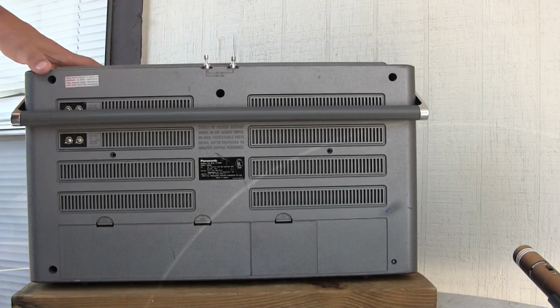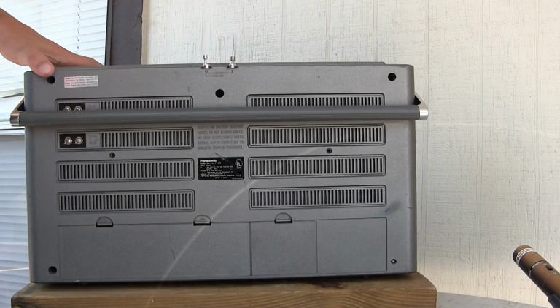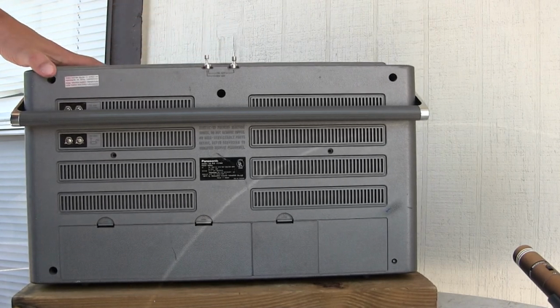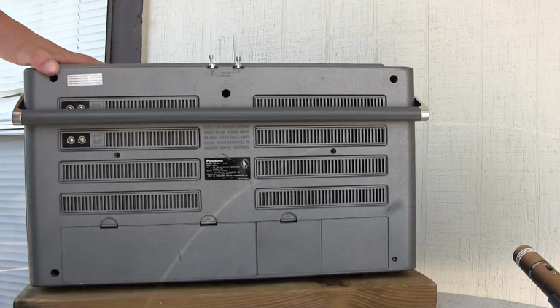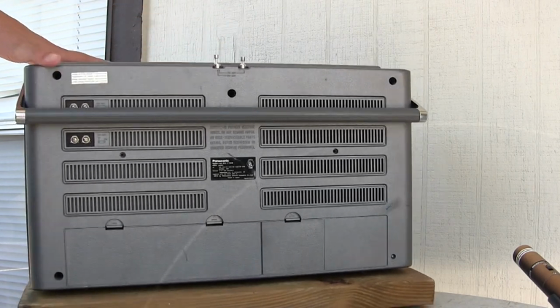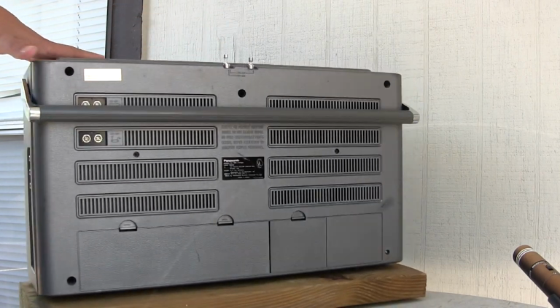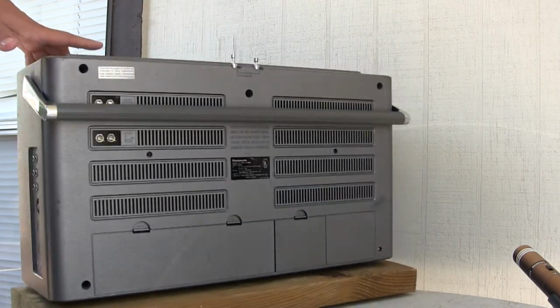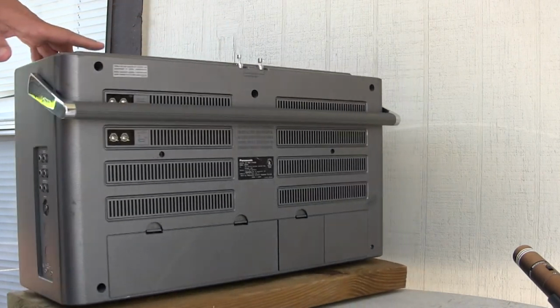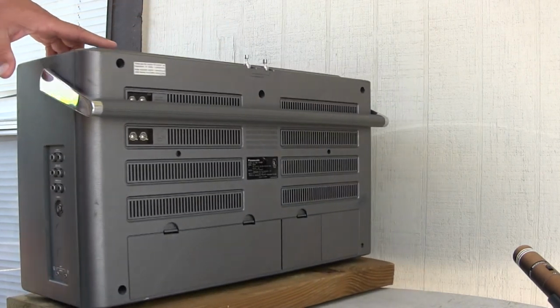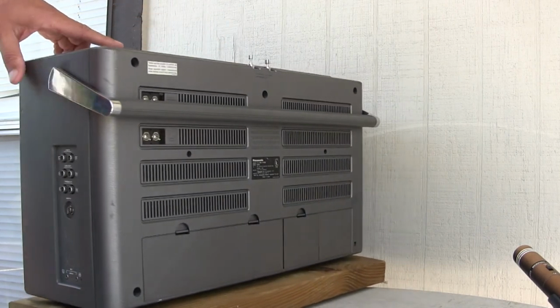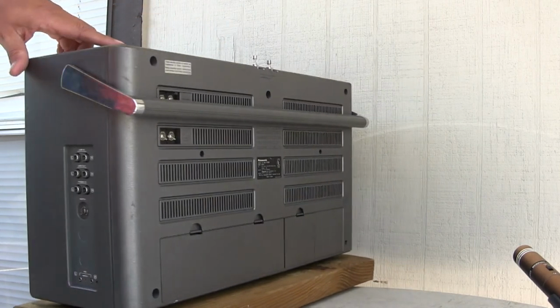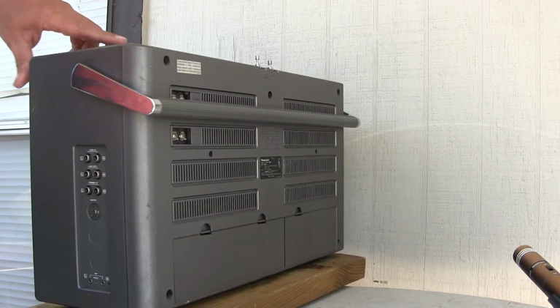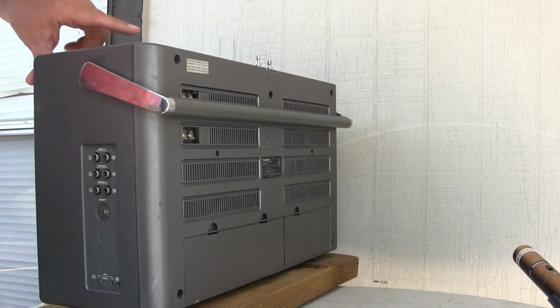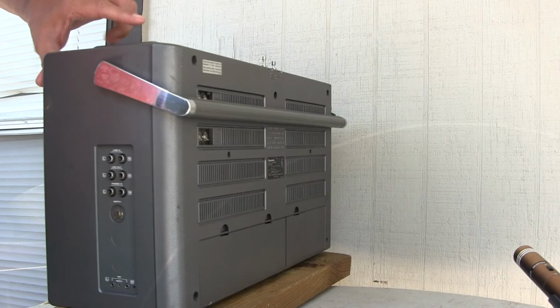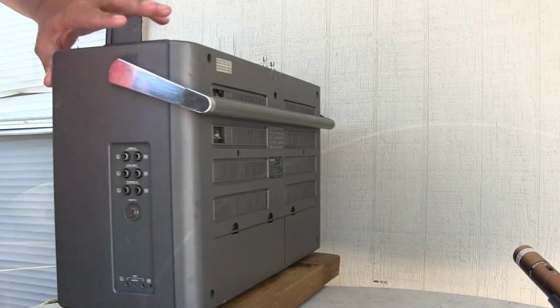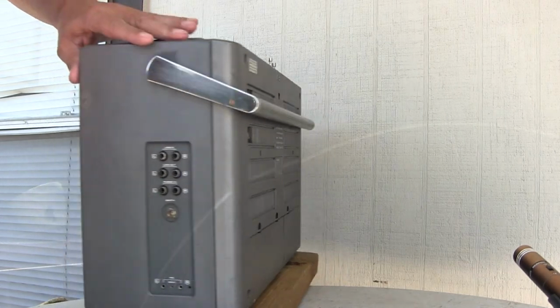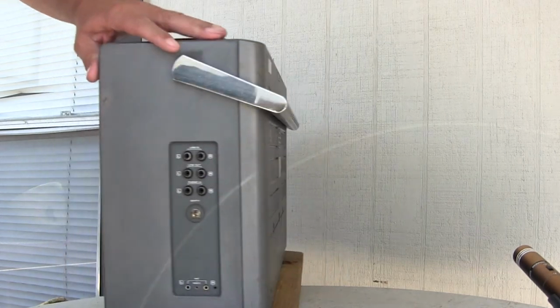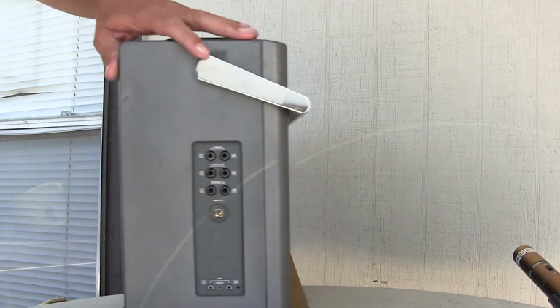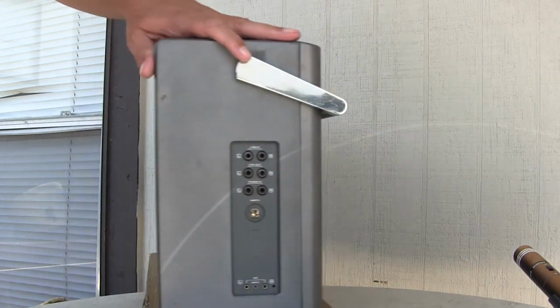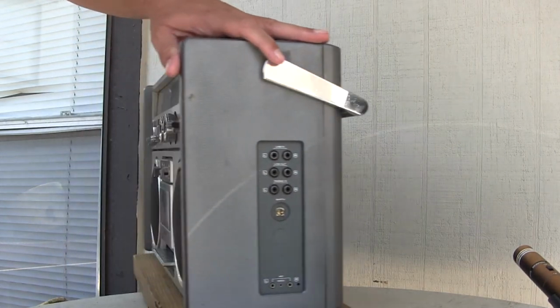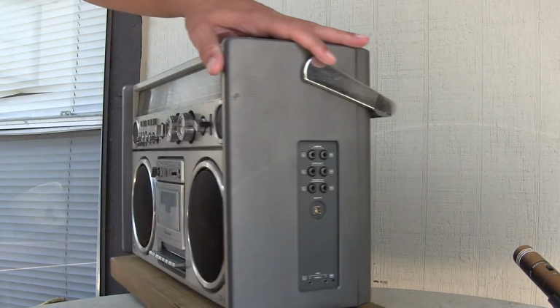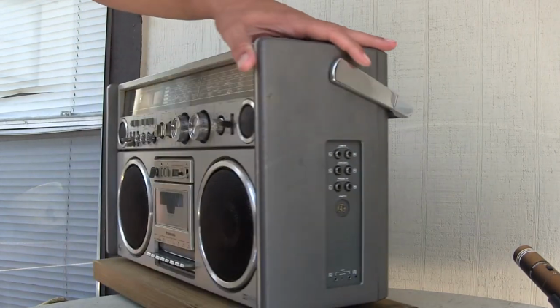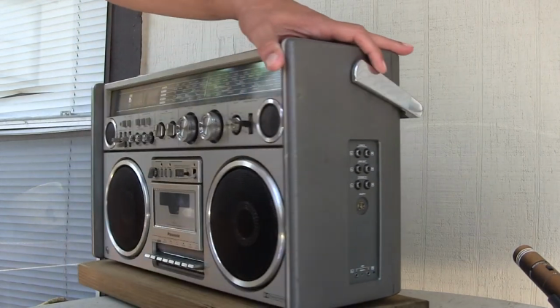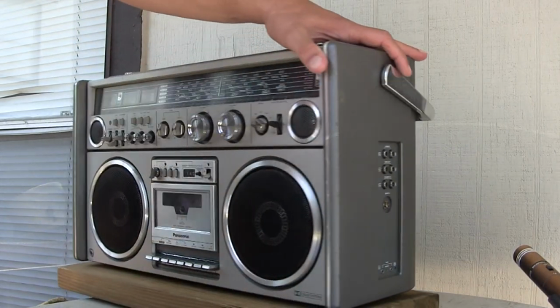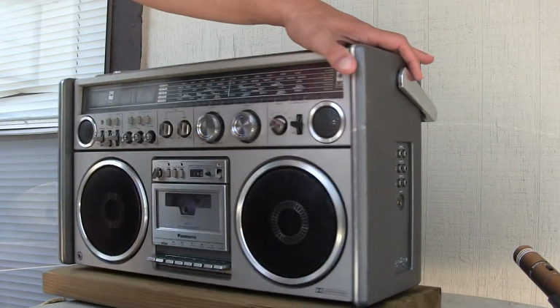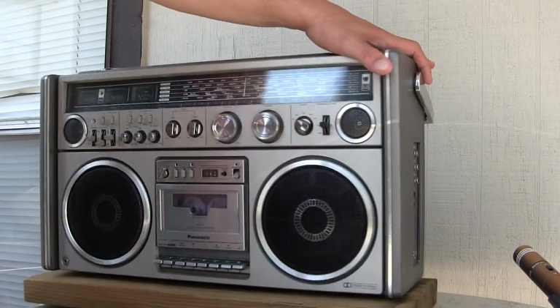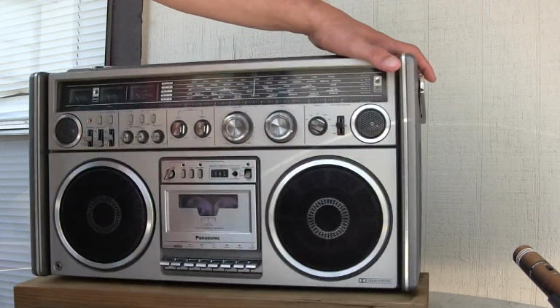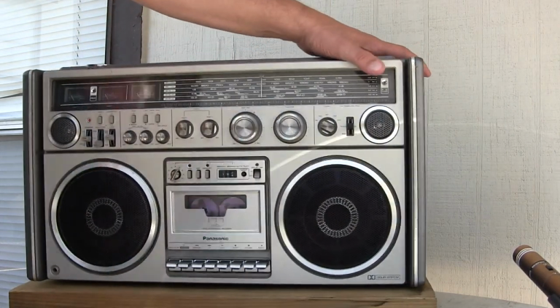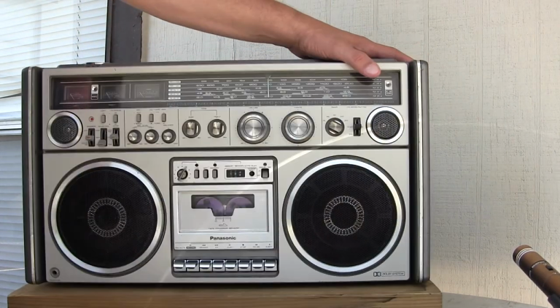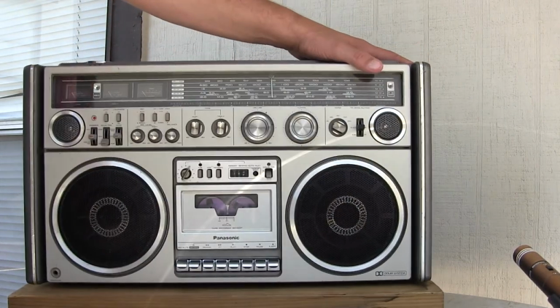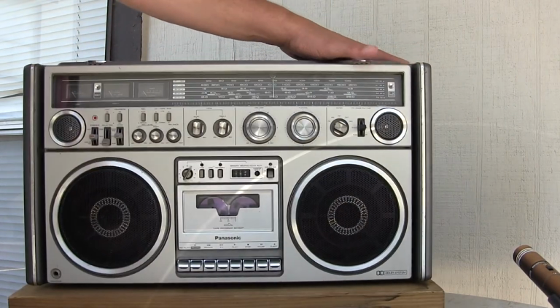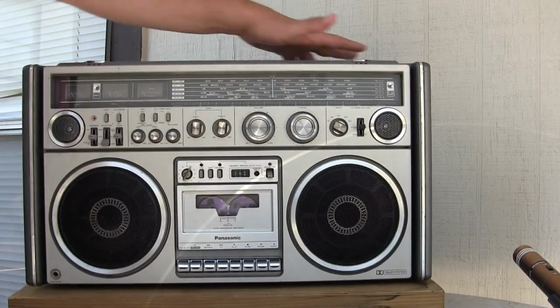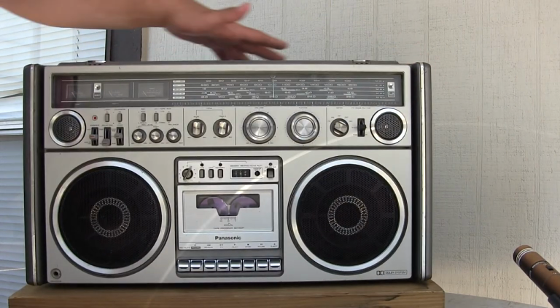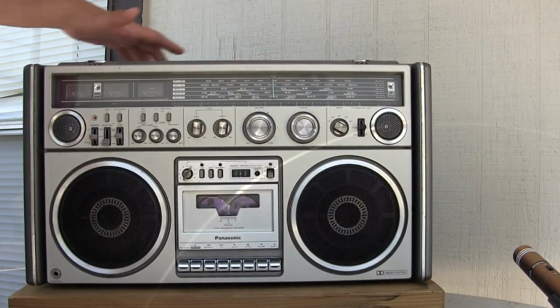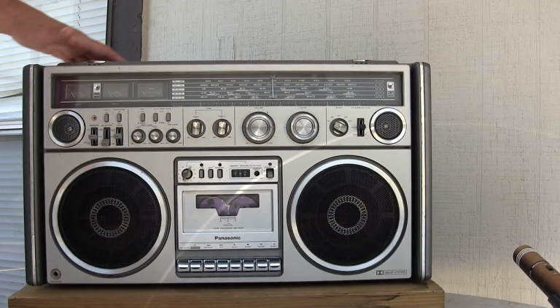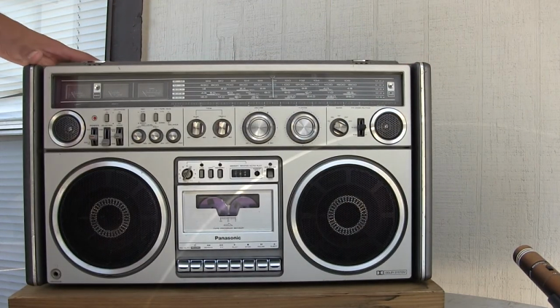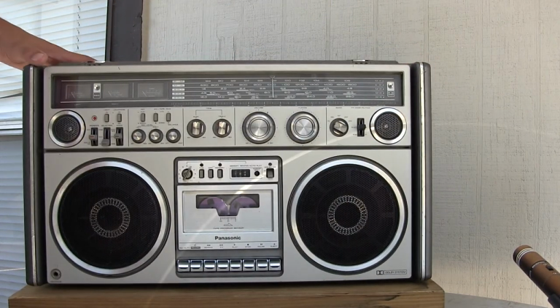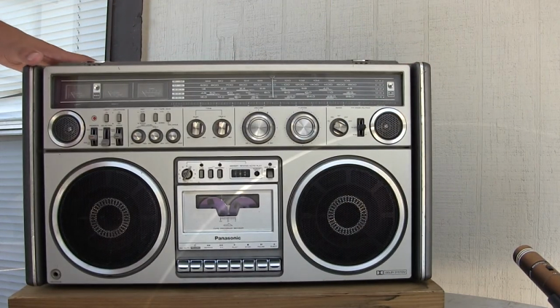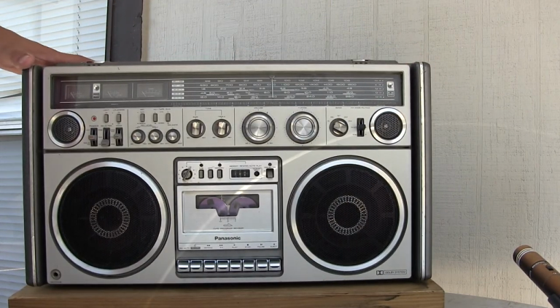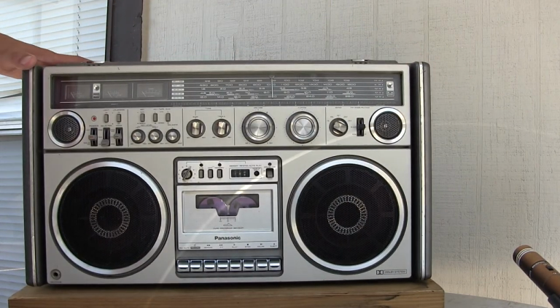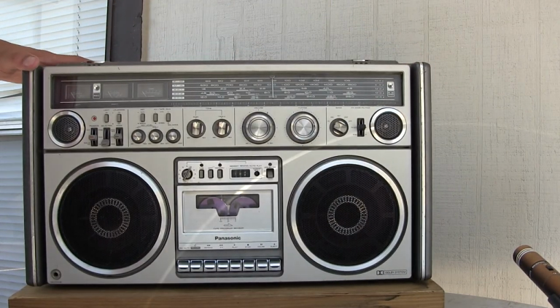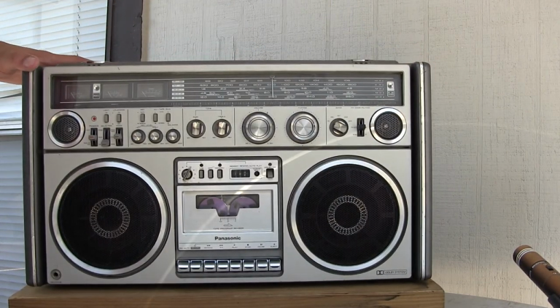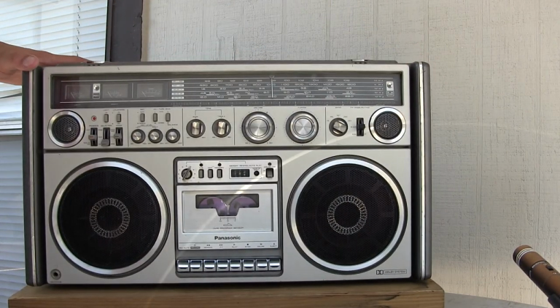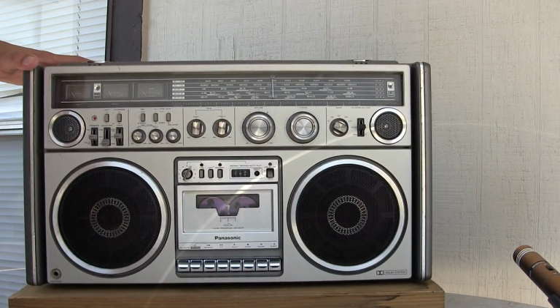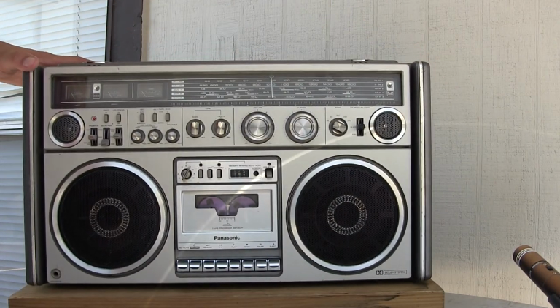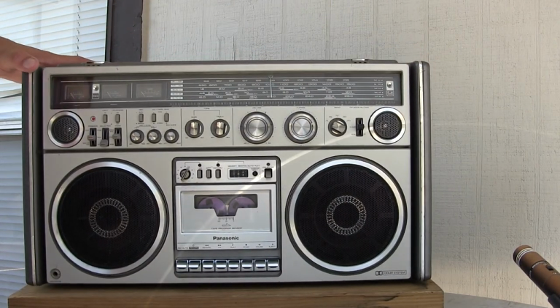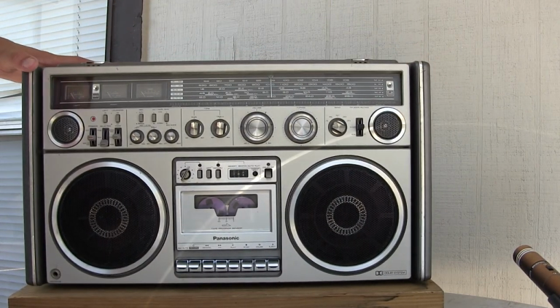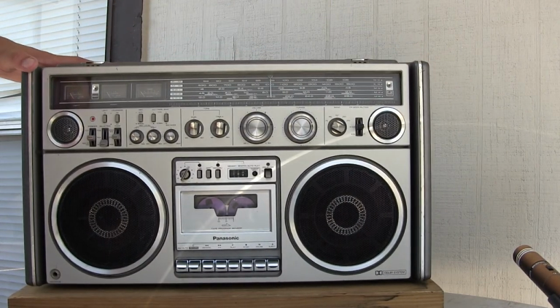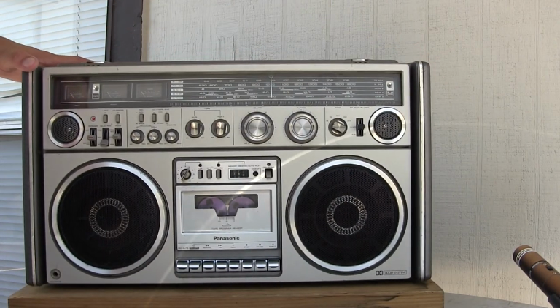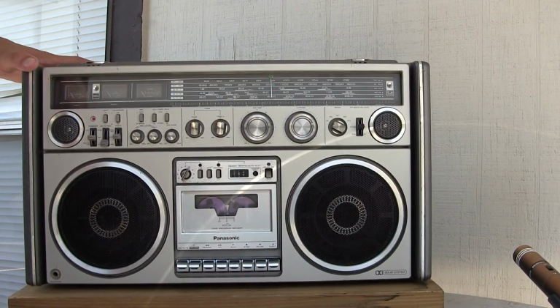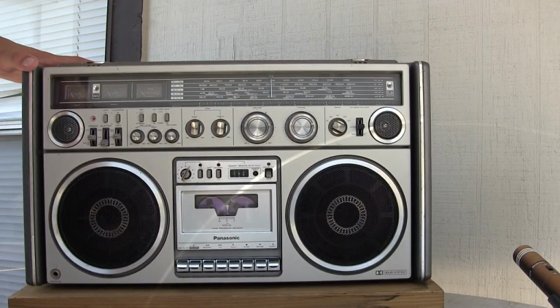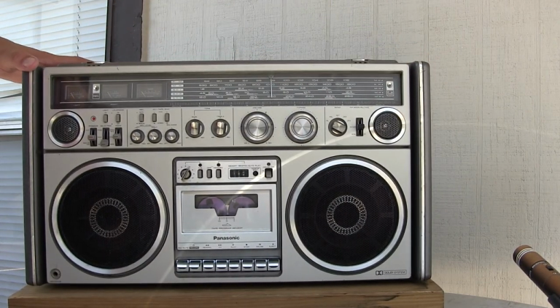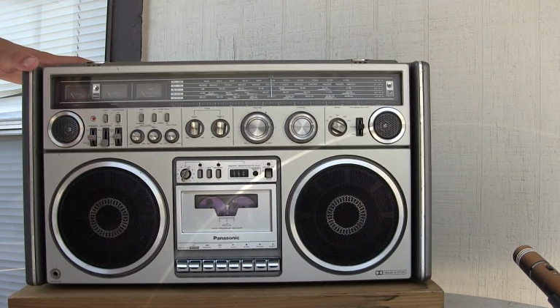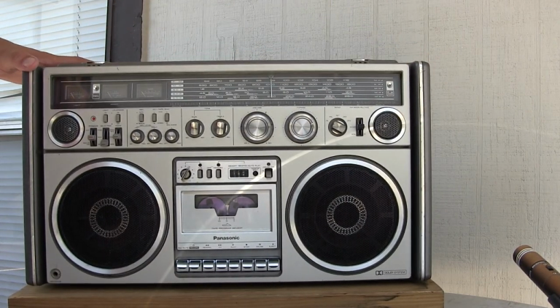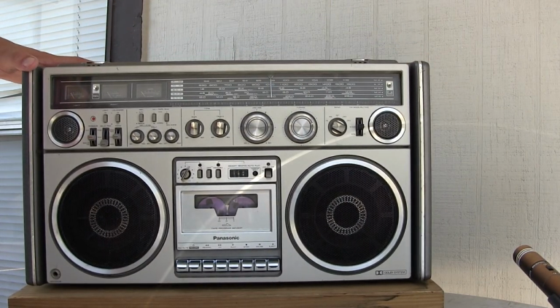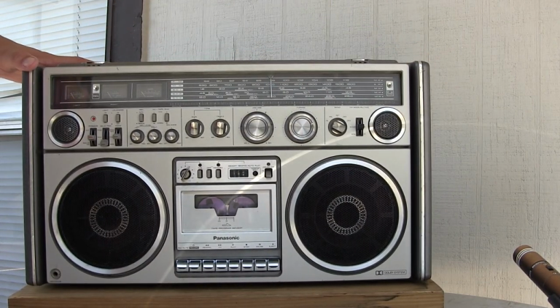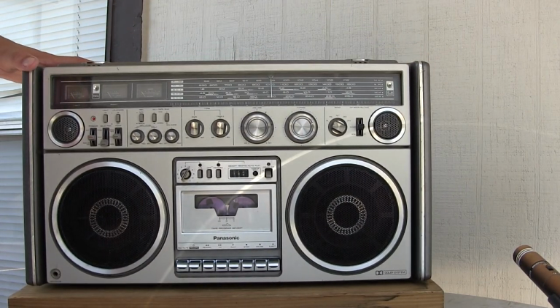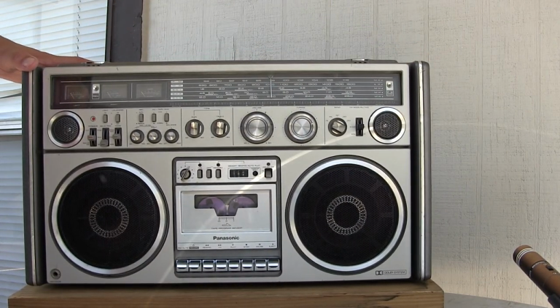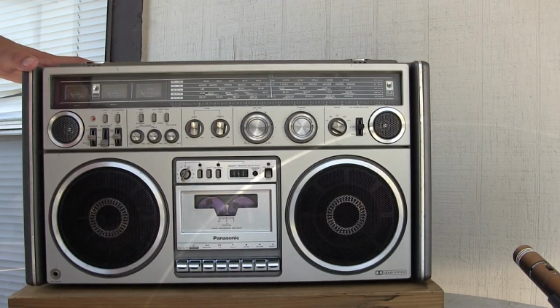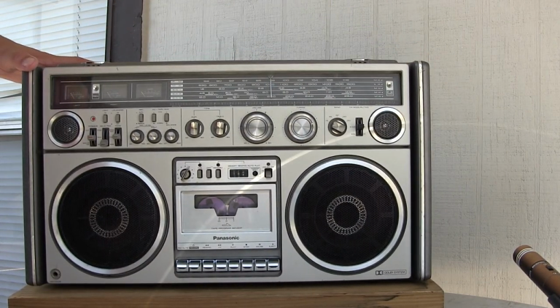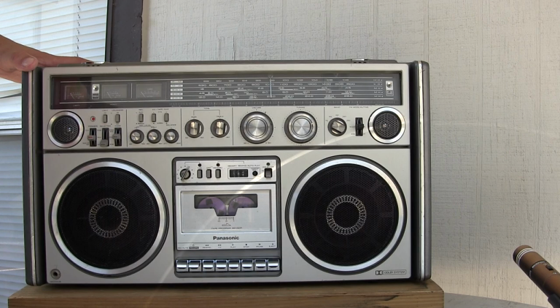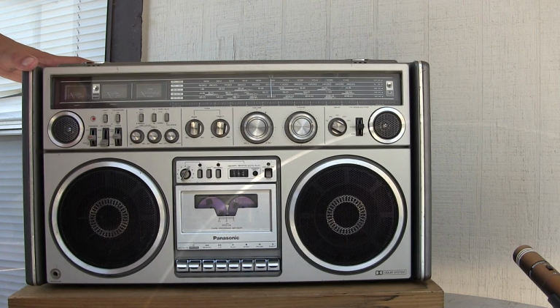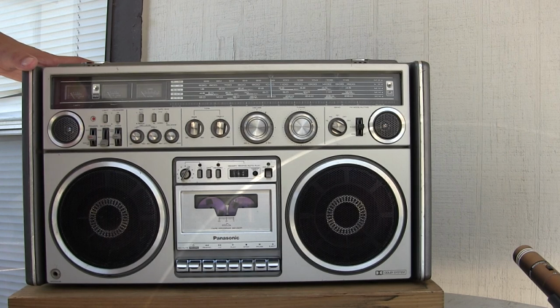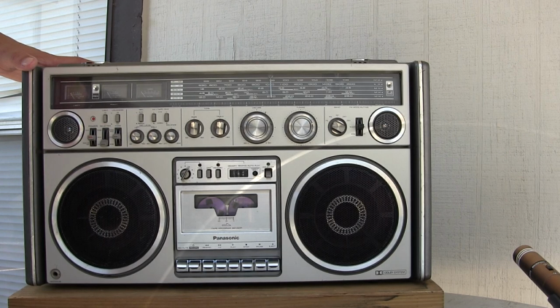That's it — RX-7700, no music review, just me. Have a good day, bye-bye.